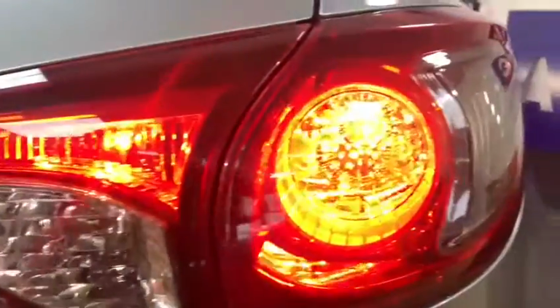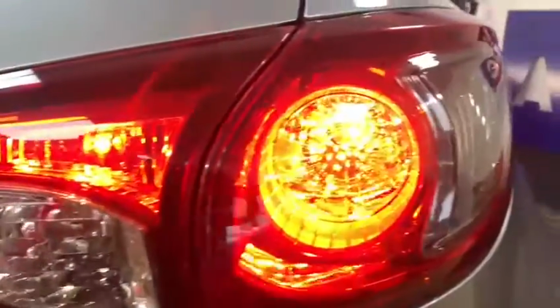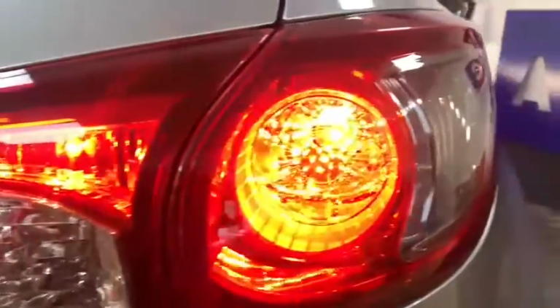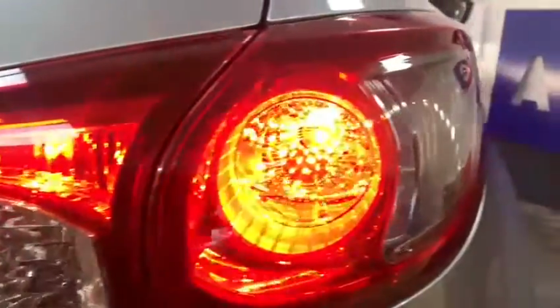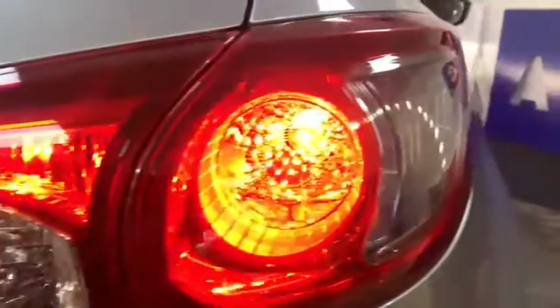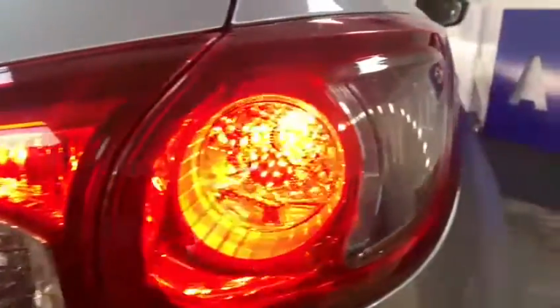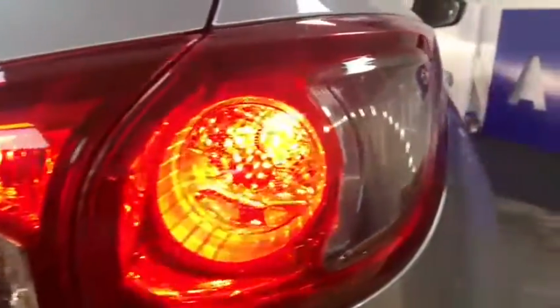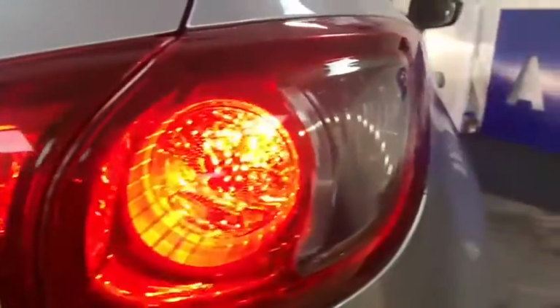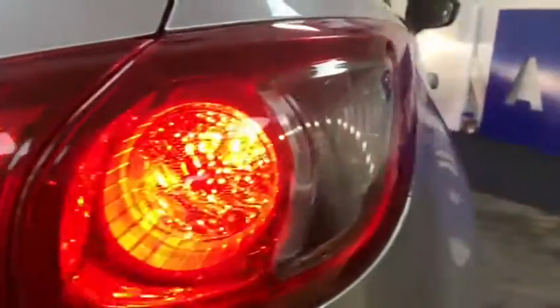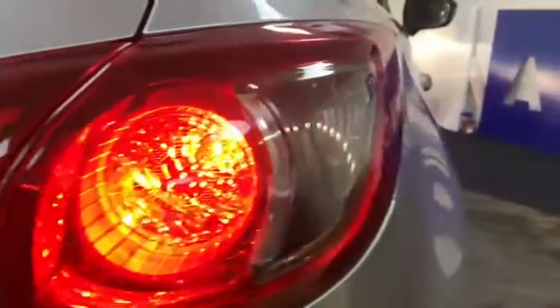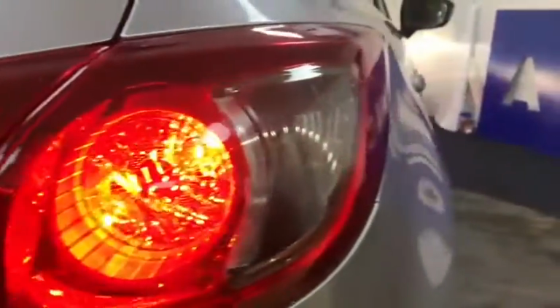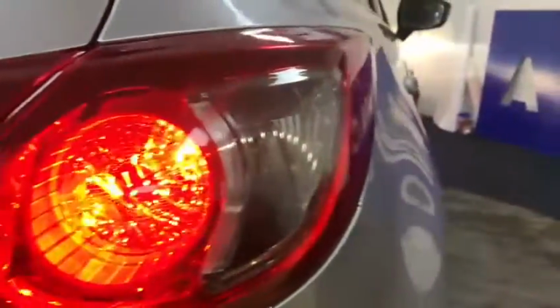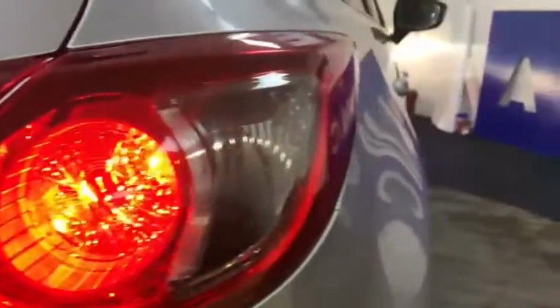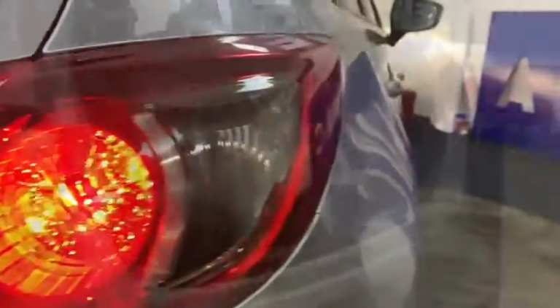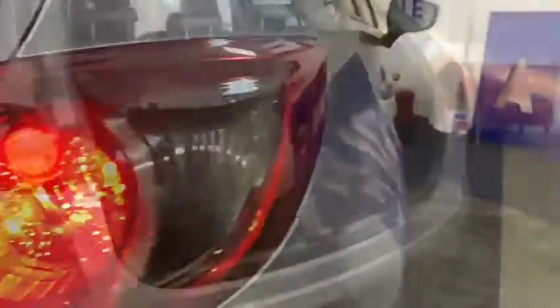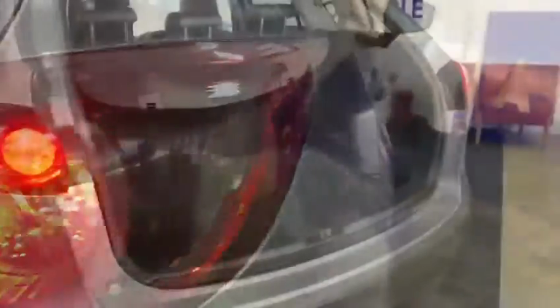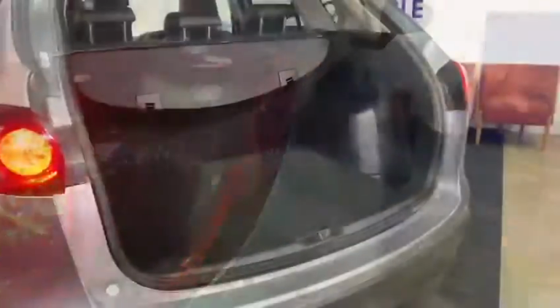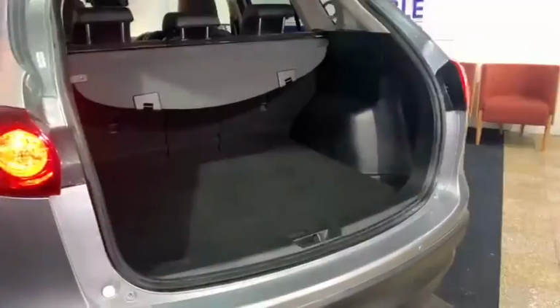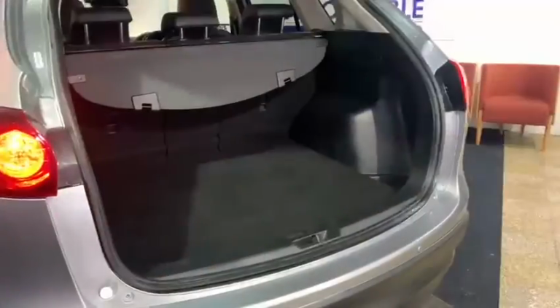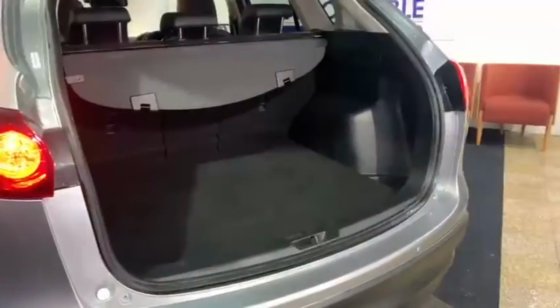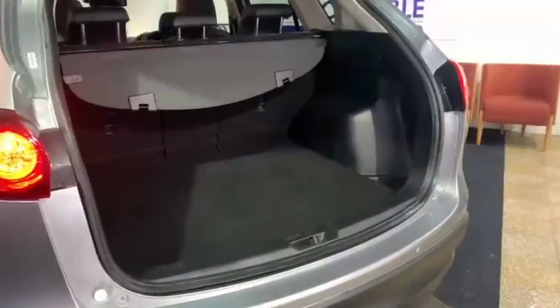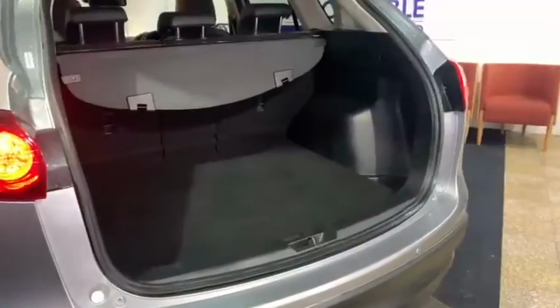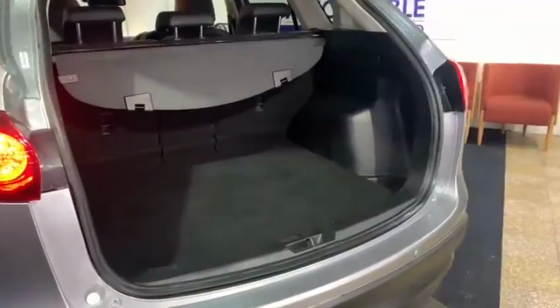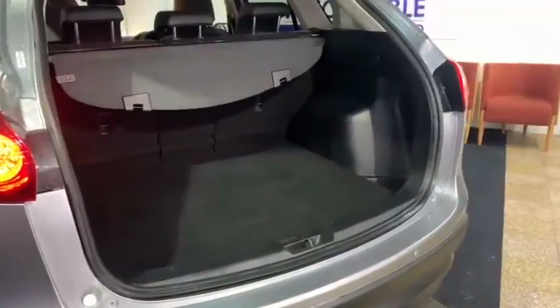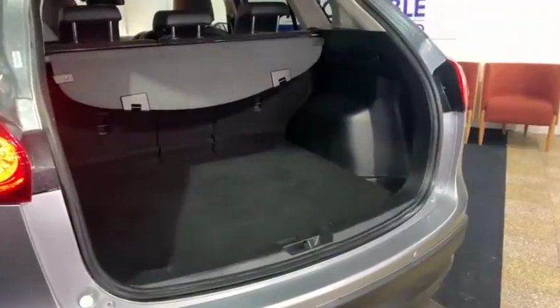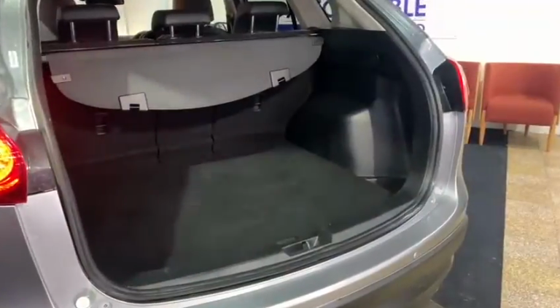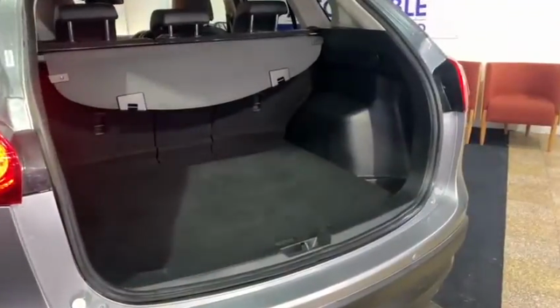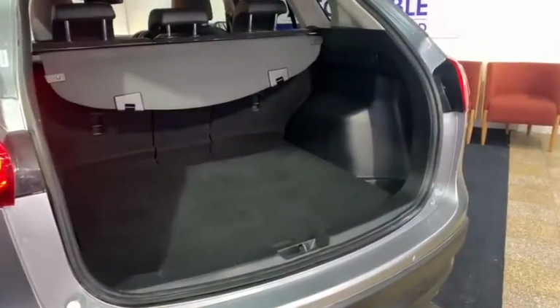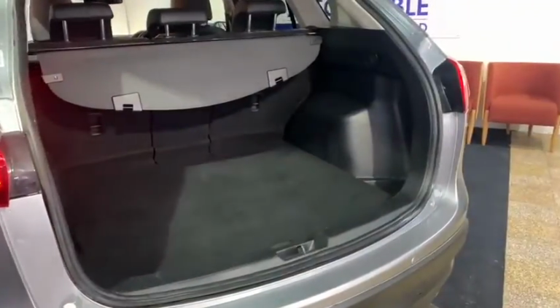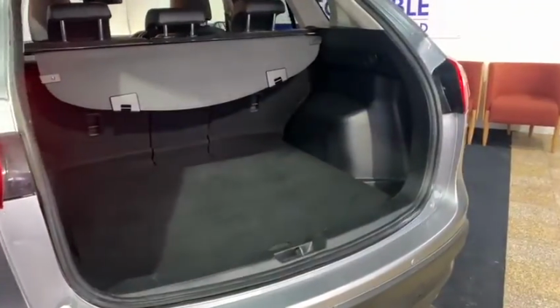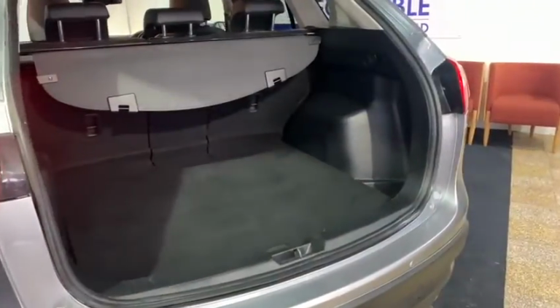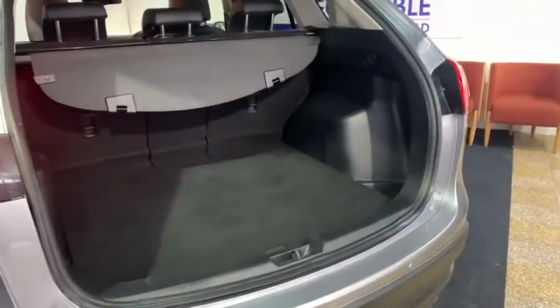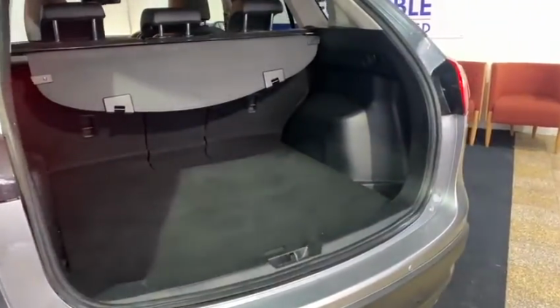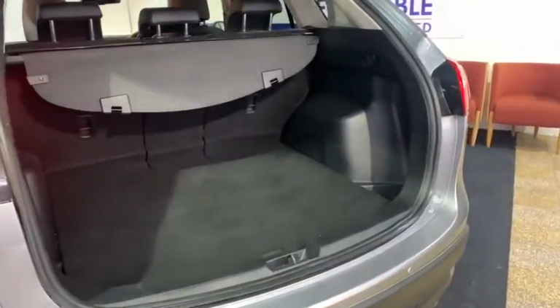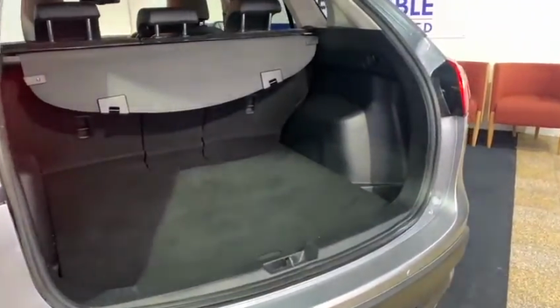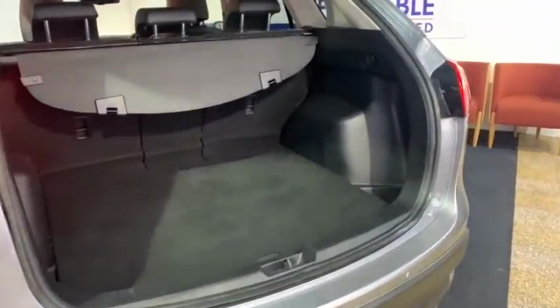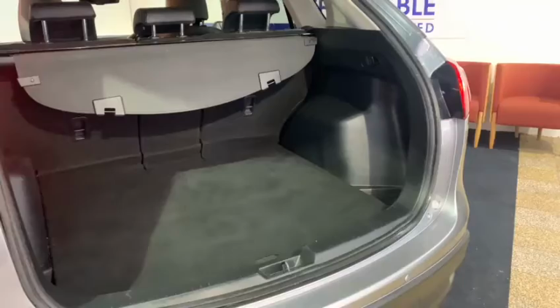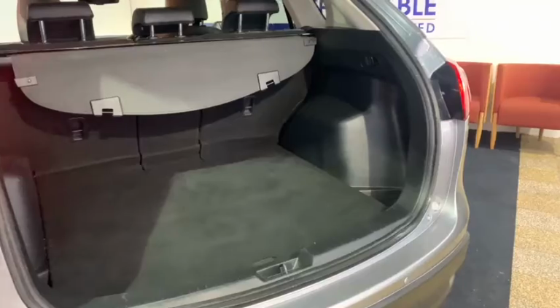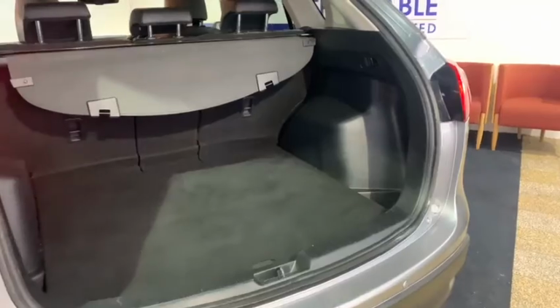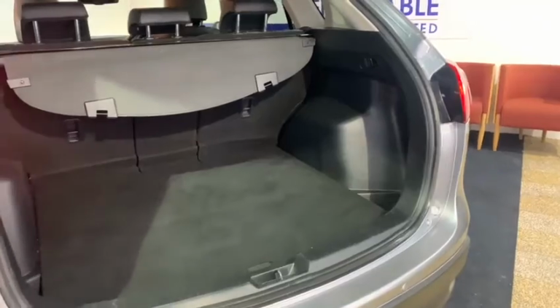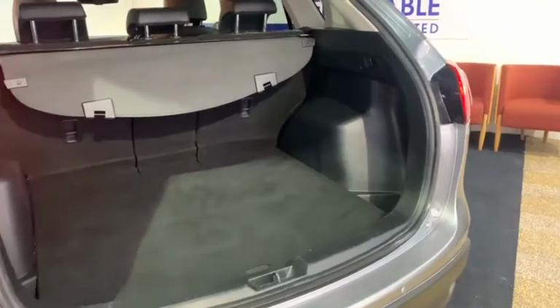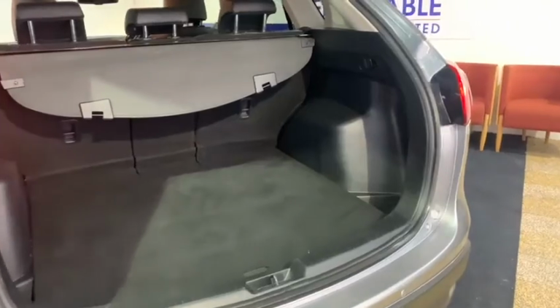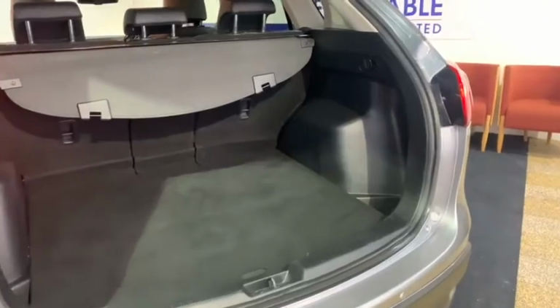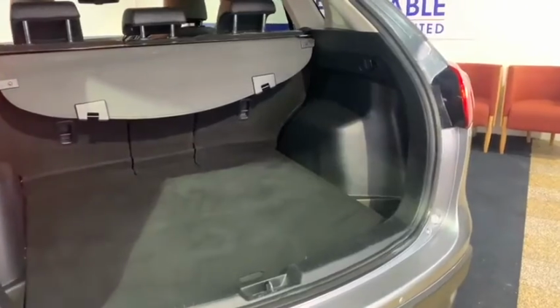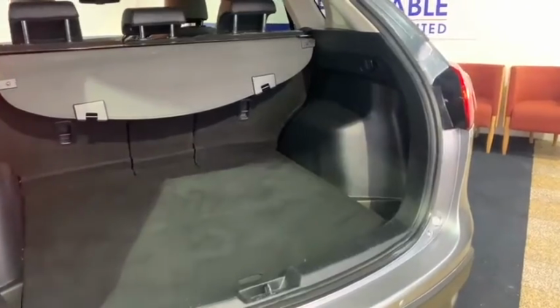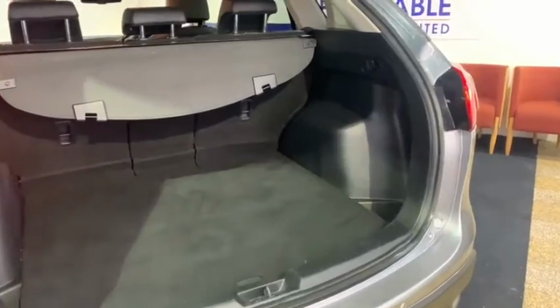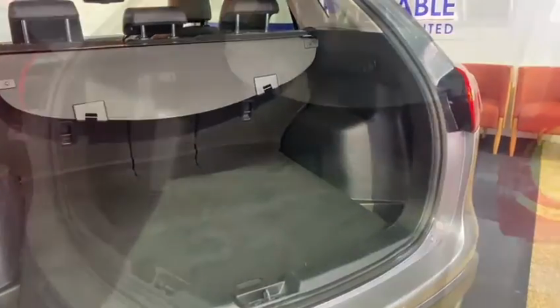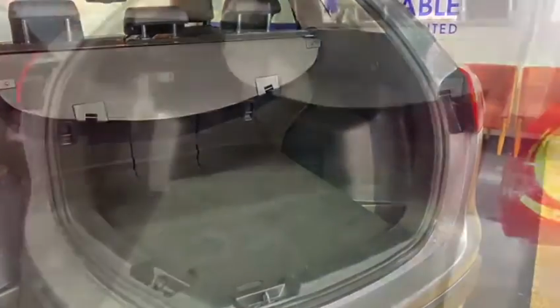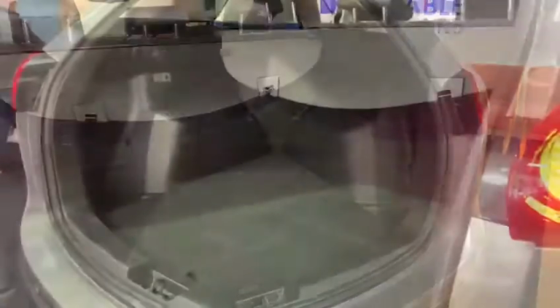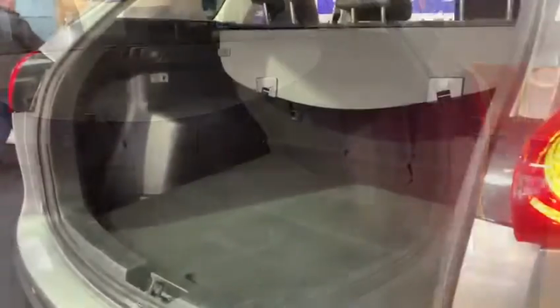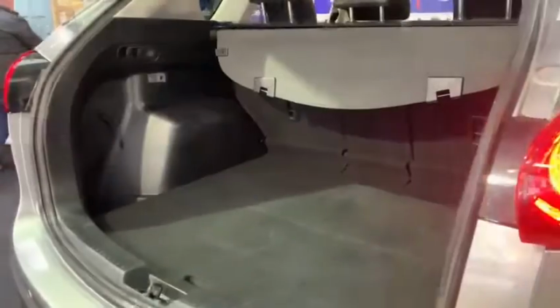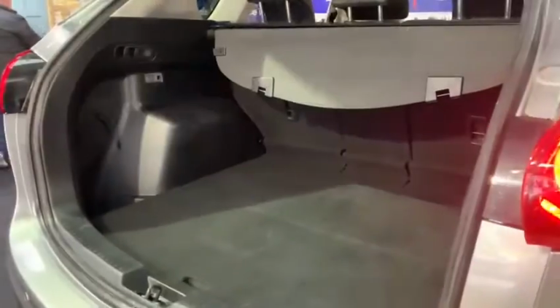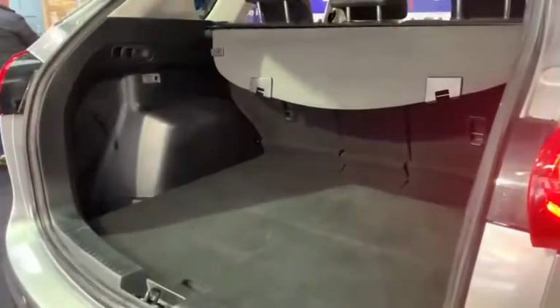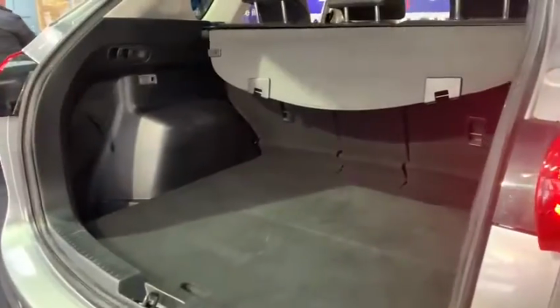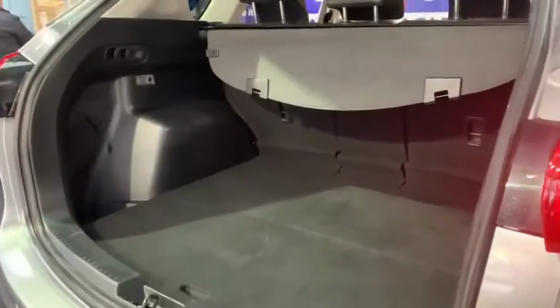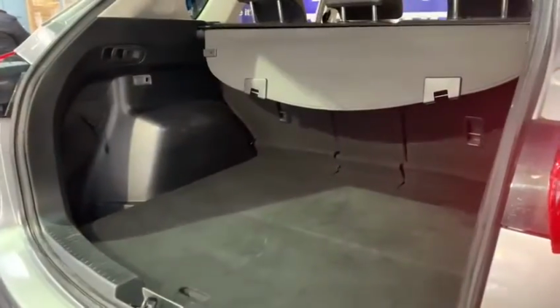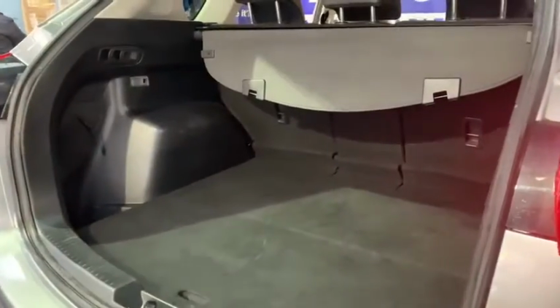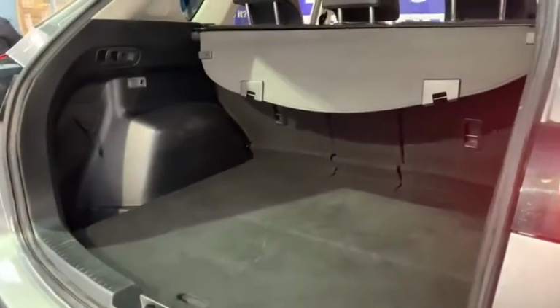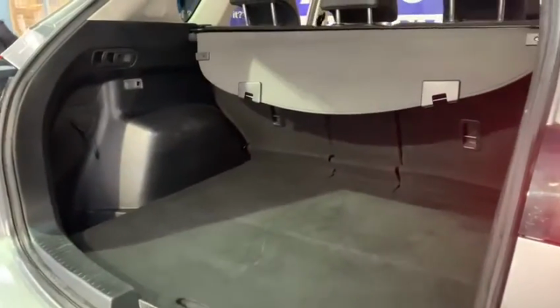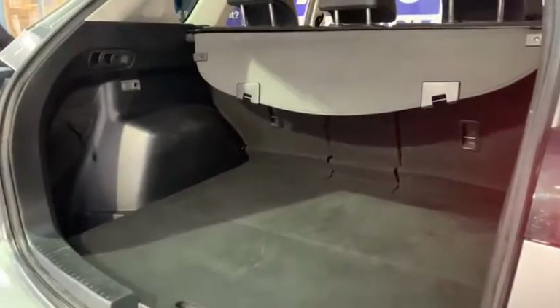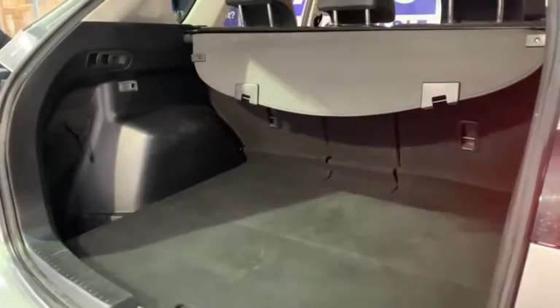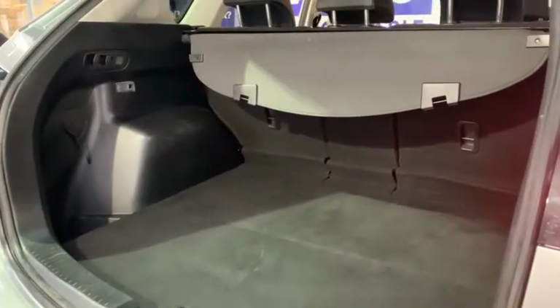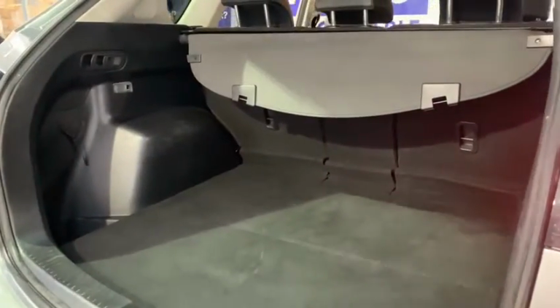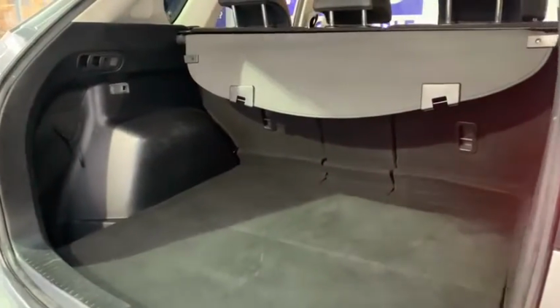As we make our way to the rear of the vehicle, we can see it boasts an extremely generous 503-litre boot.